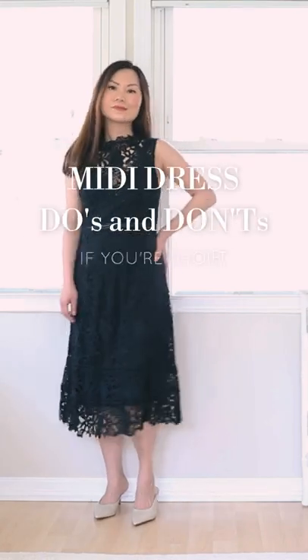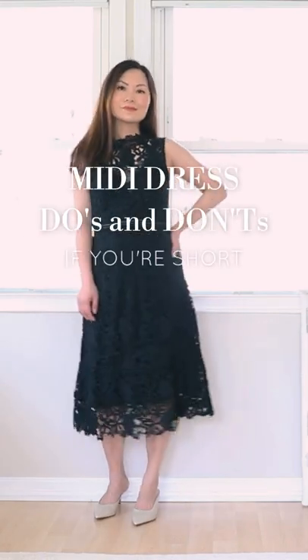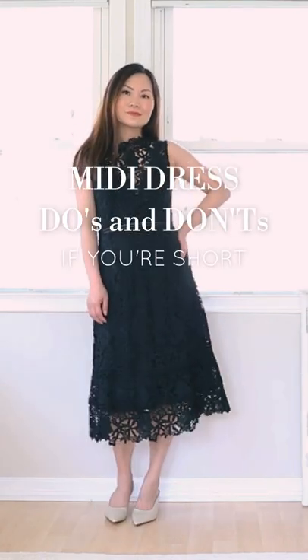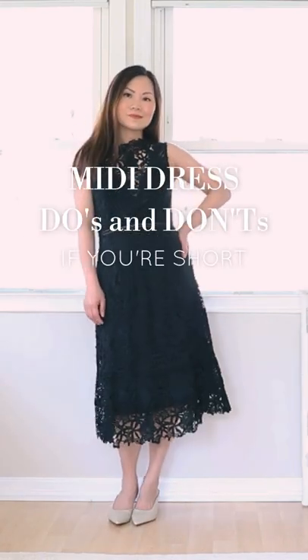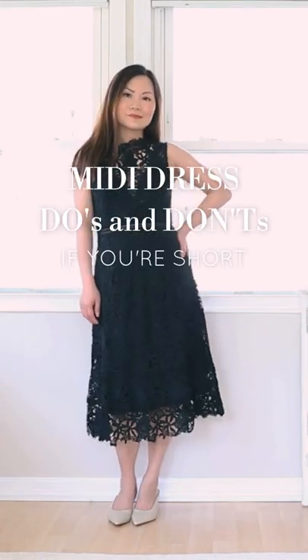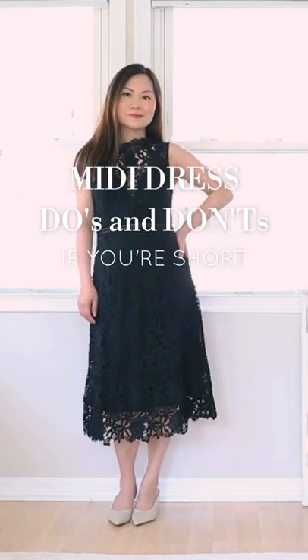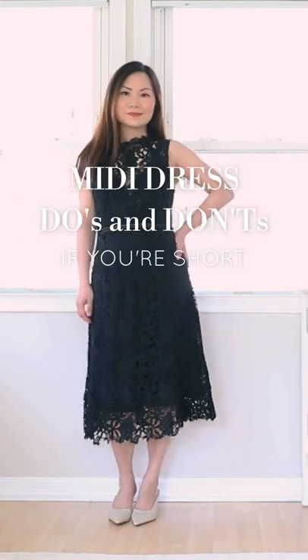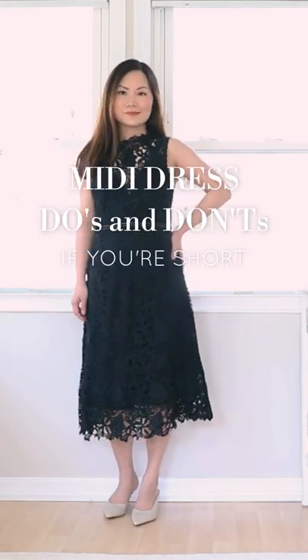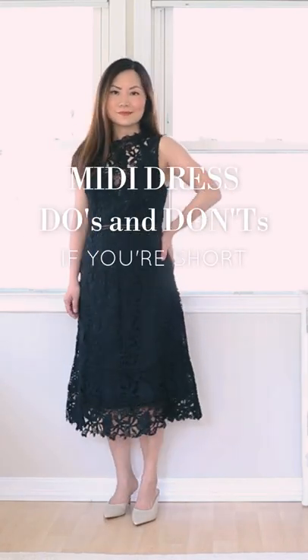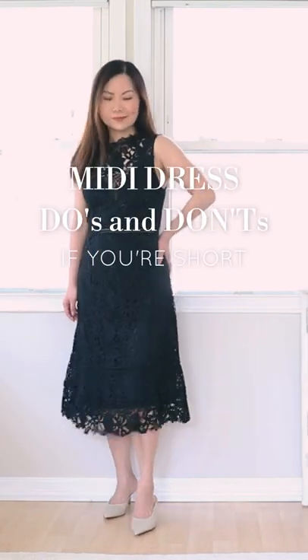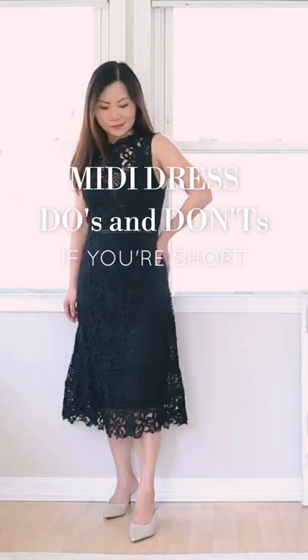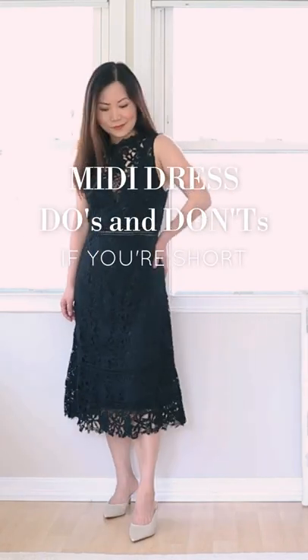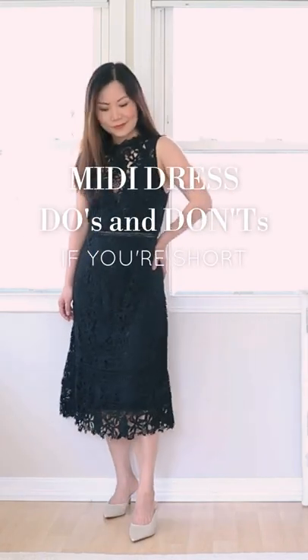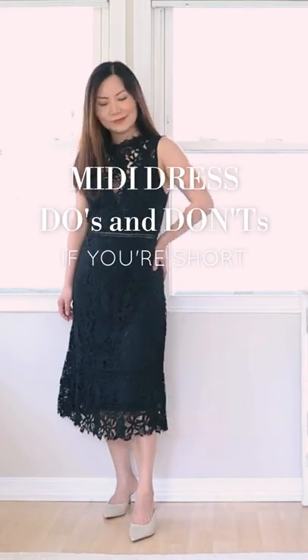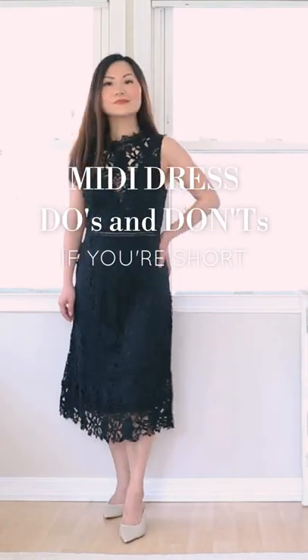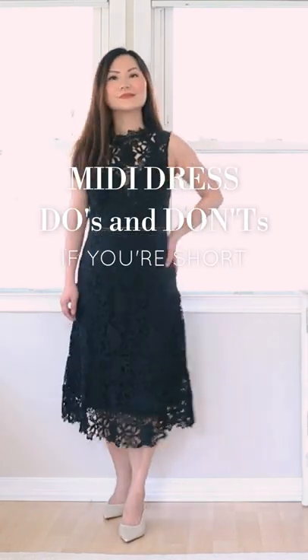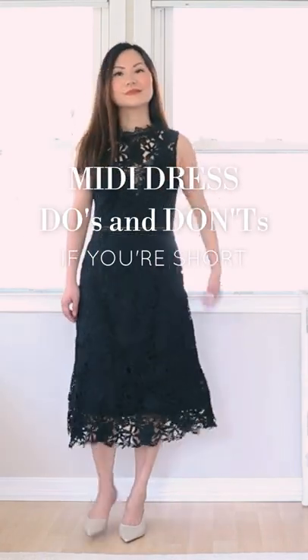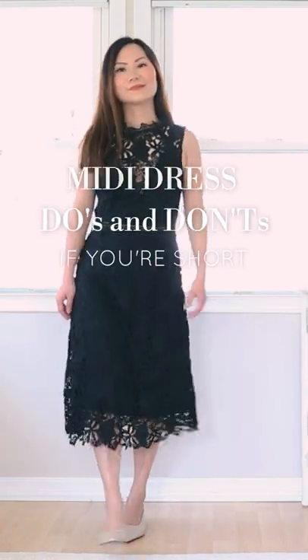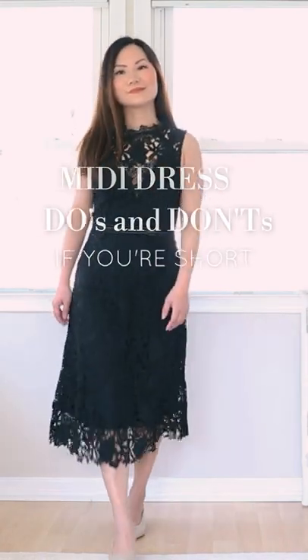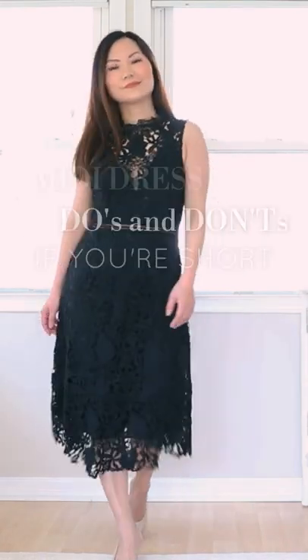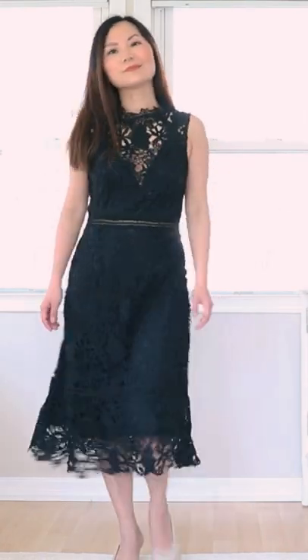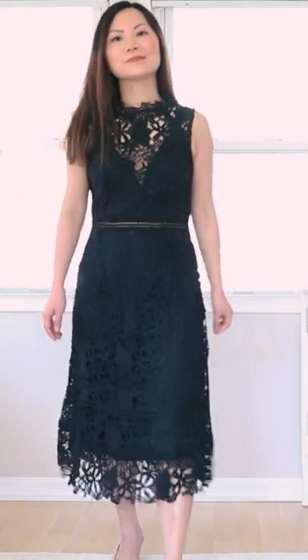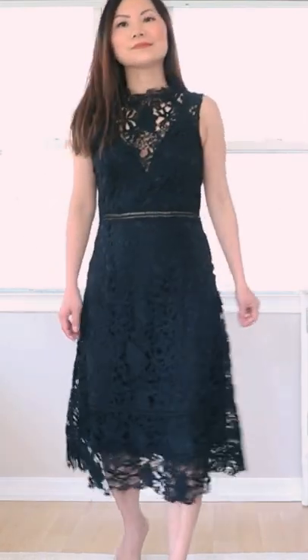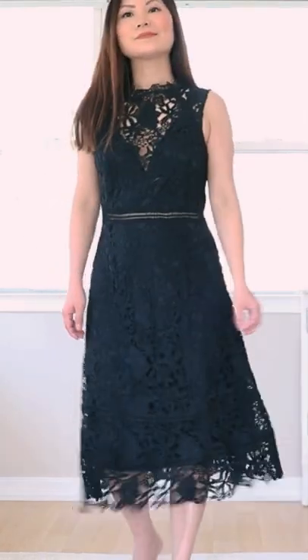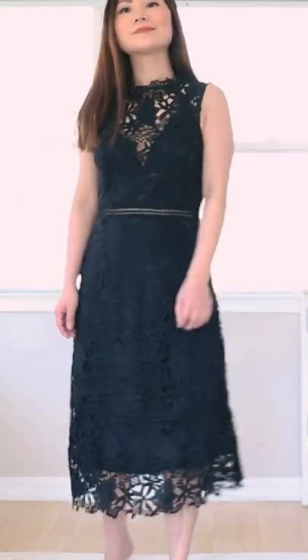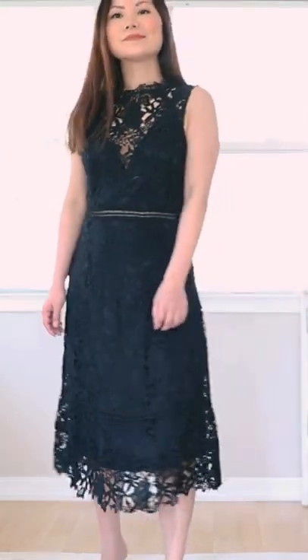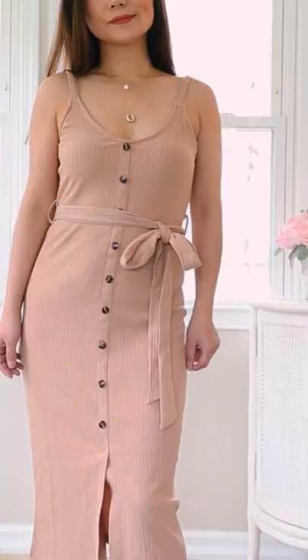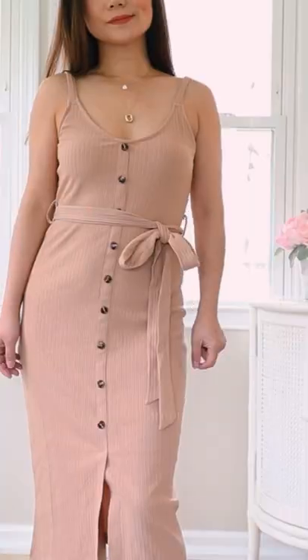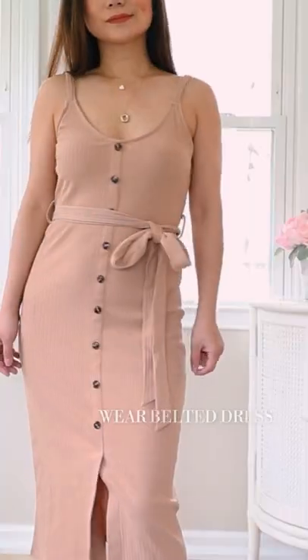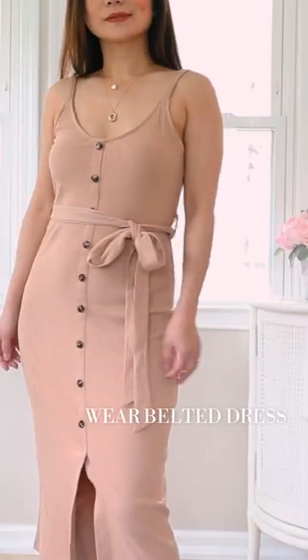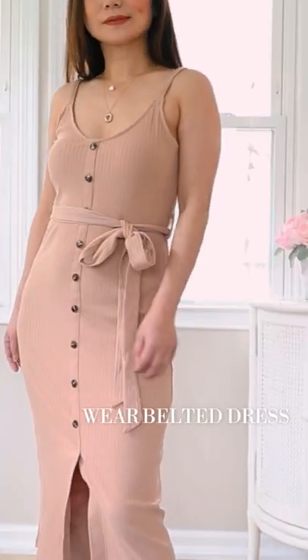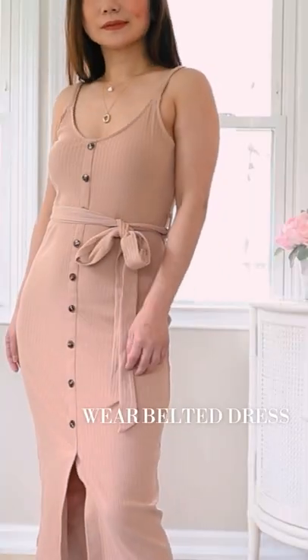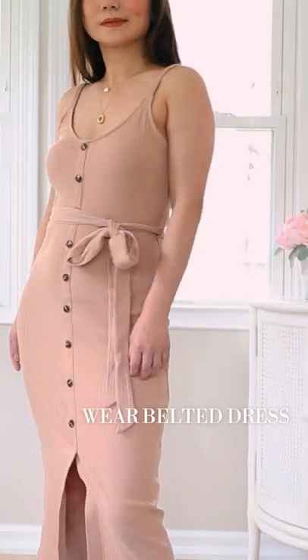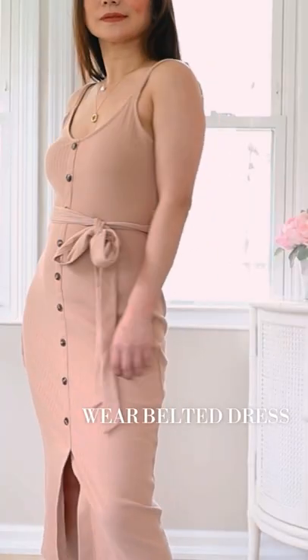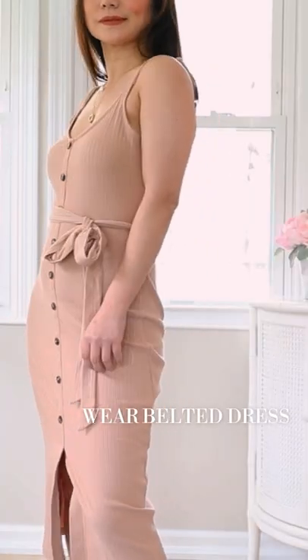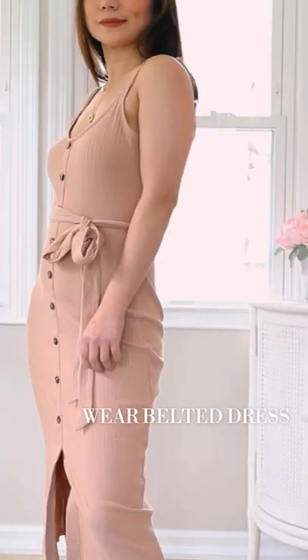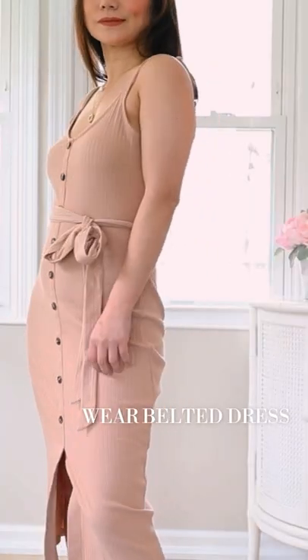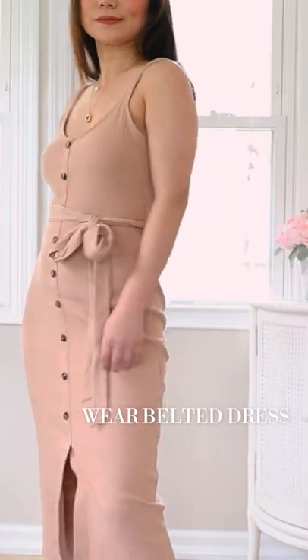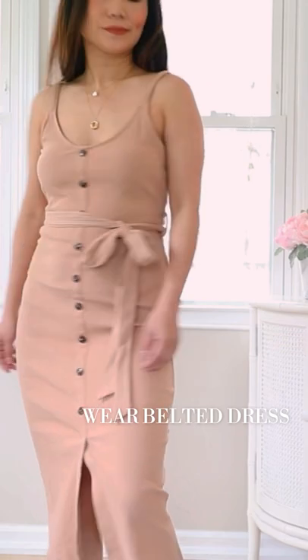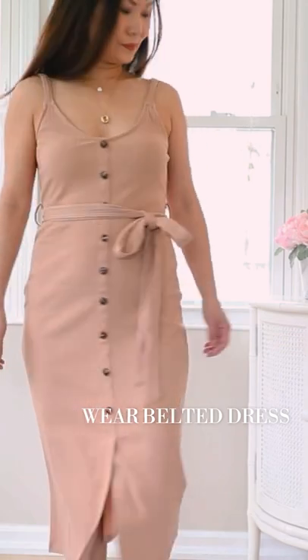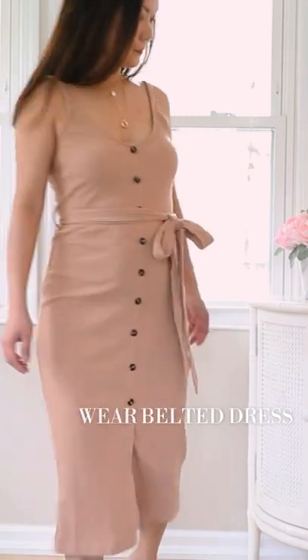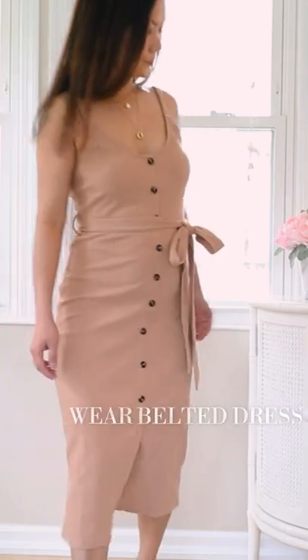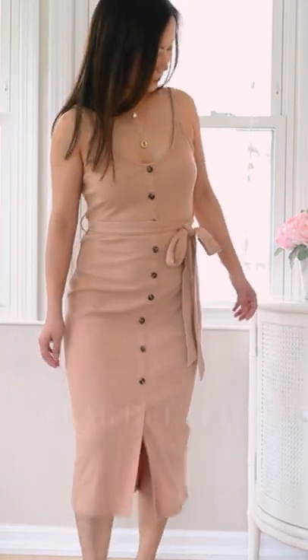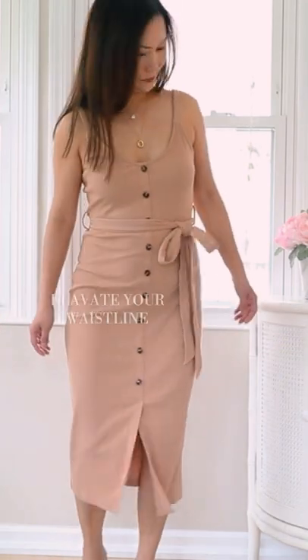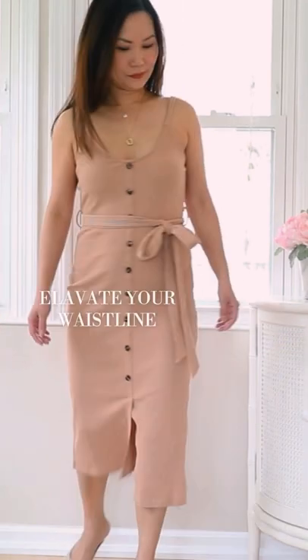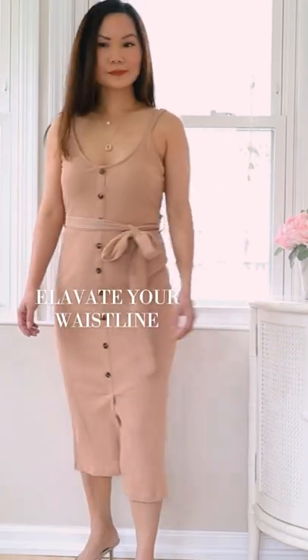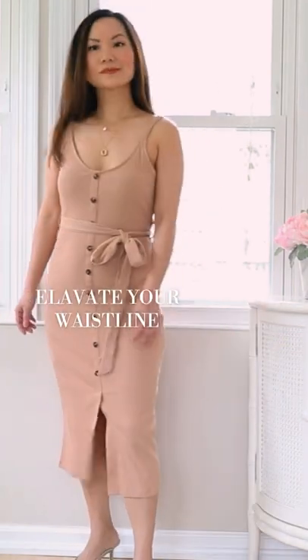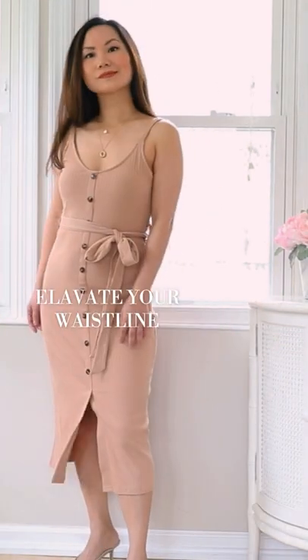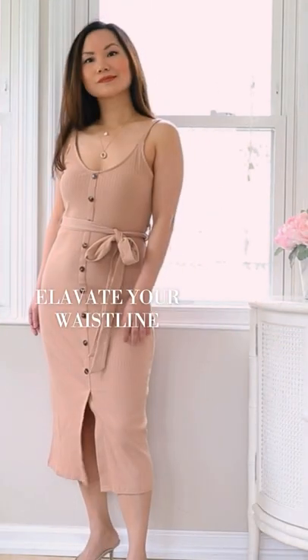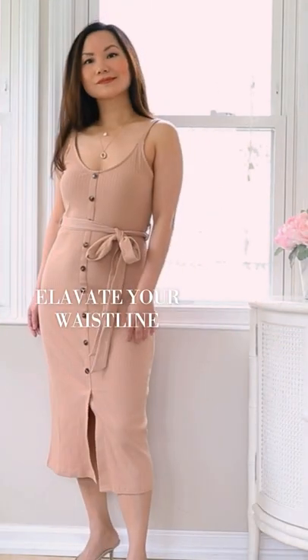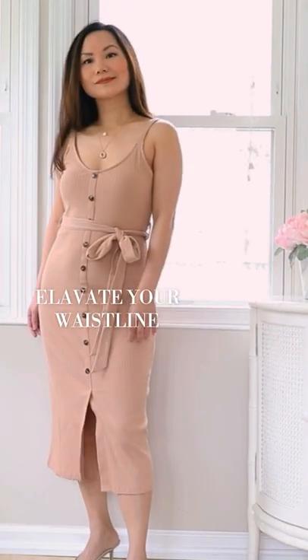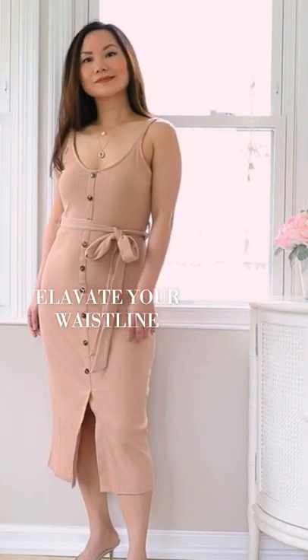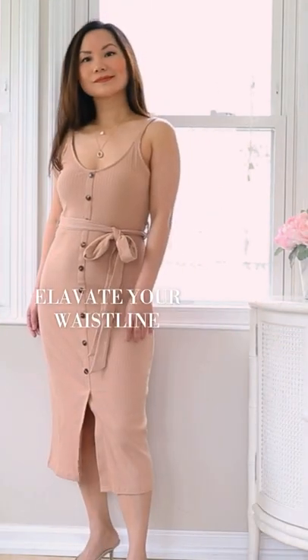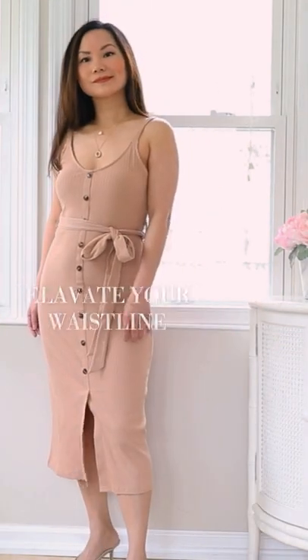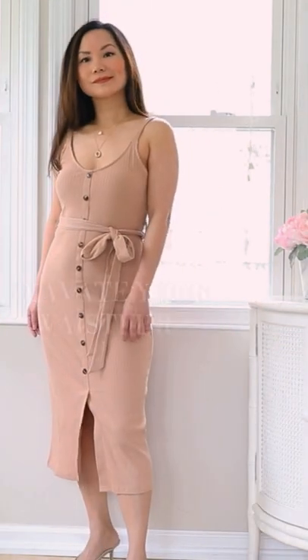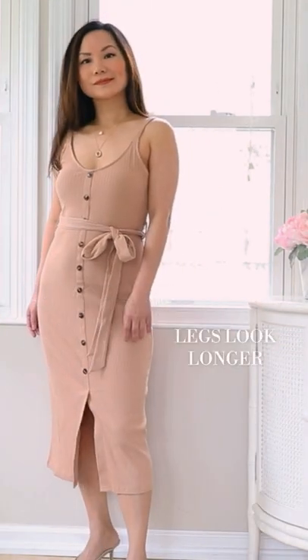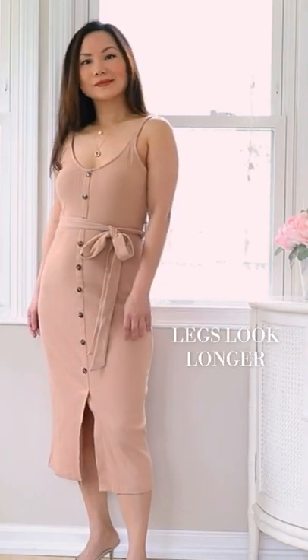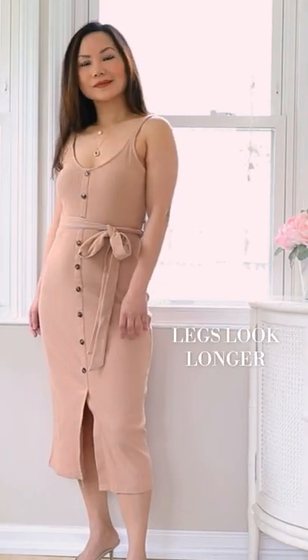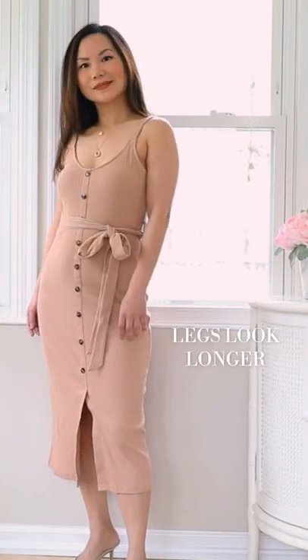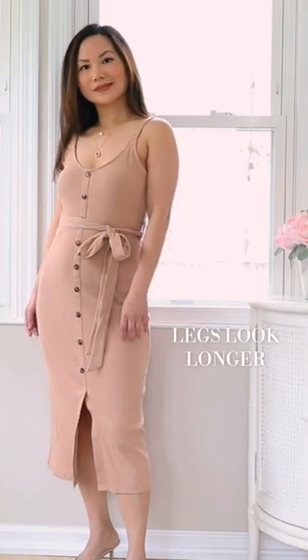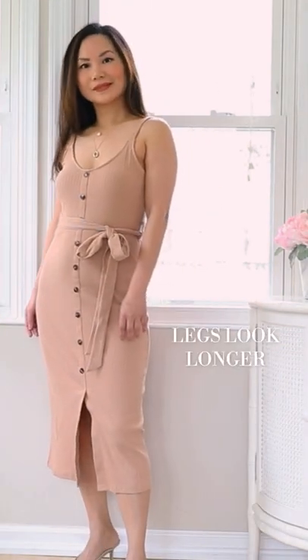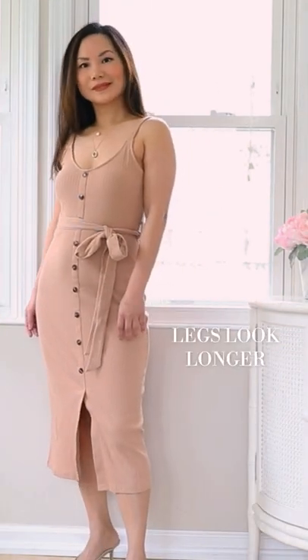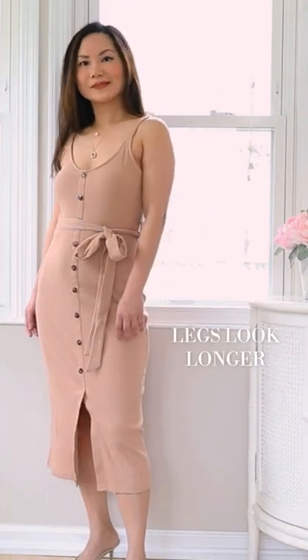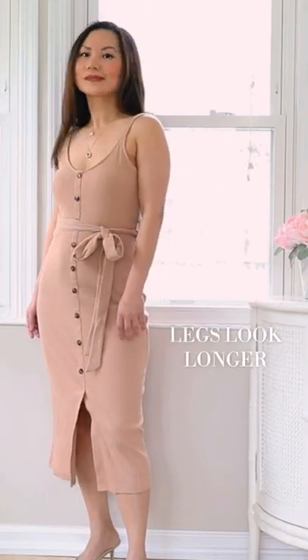Midi dress do's and don'ts if you're short. Do wear a belted dress — it can elevate your waistline and make your legs look longer.